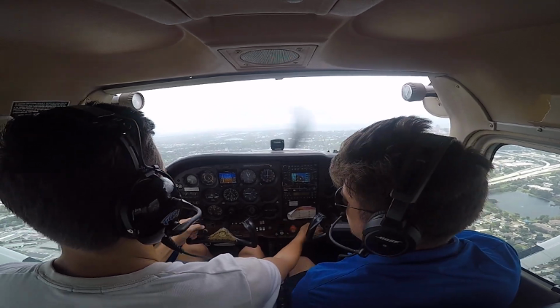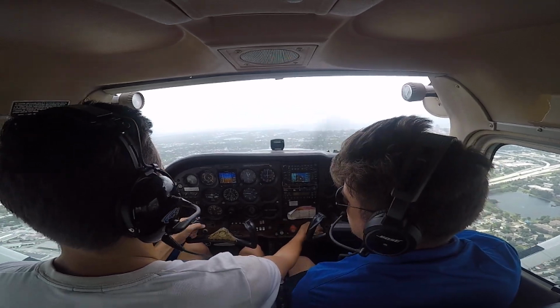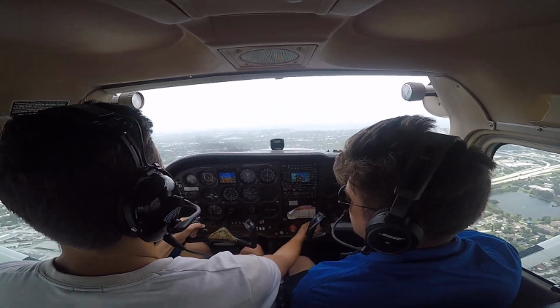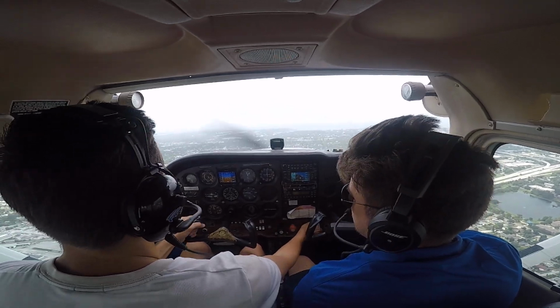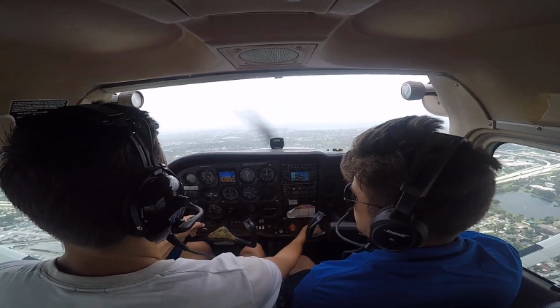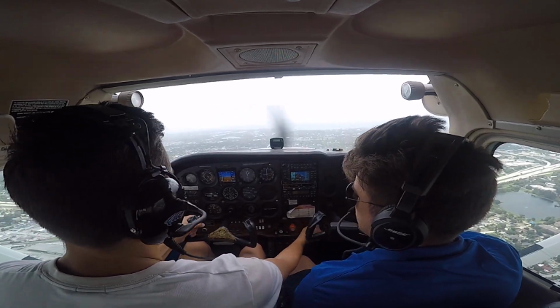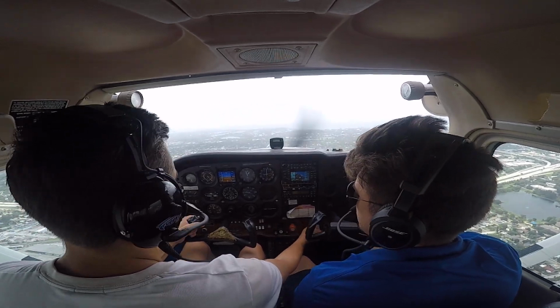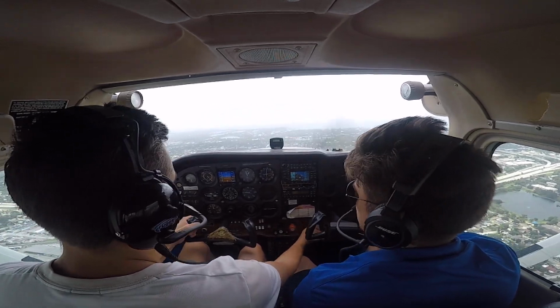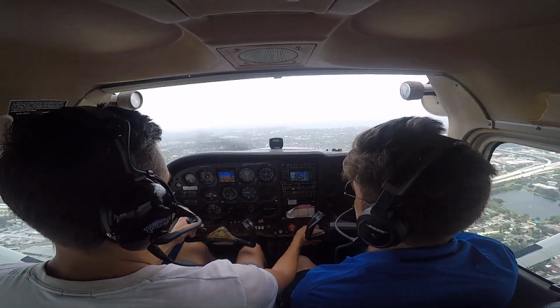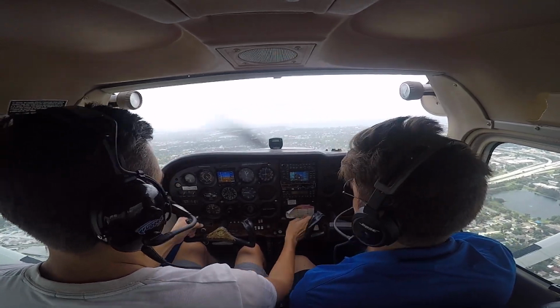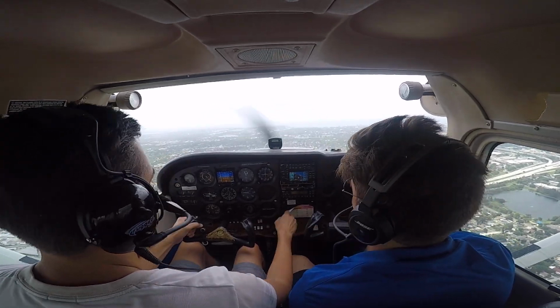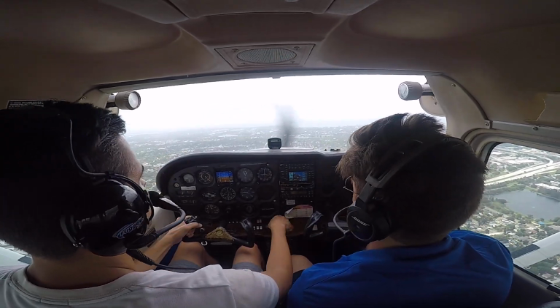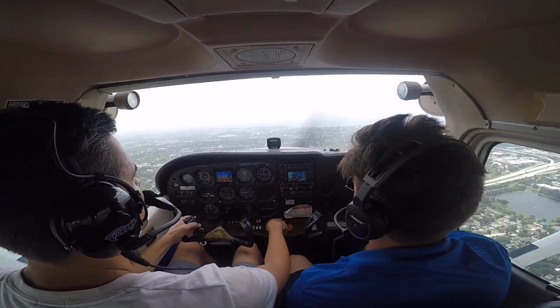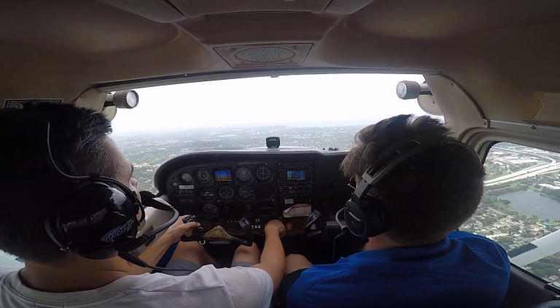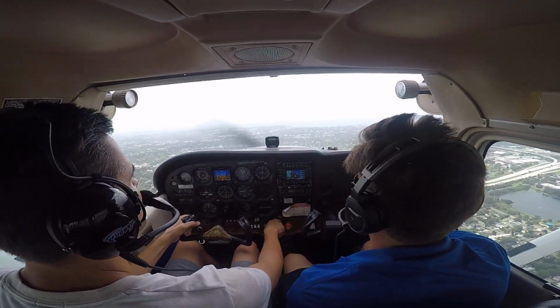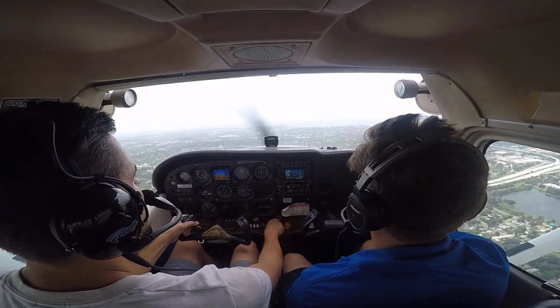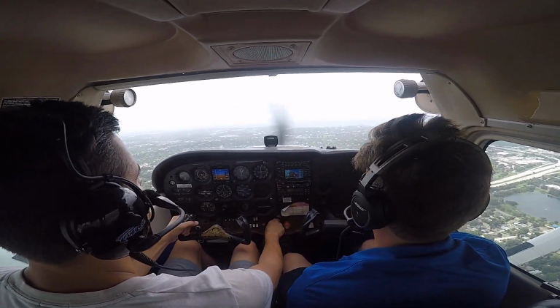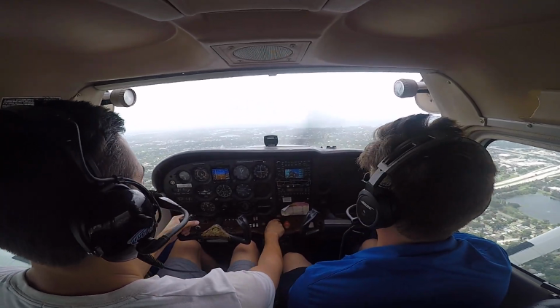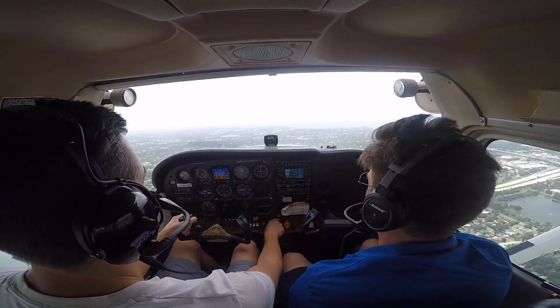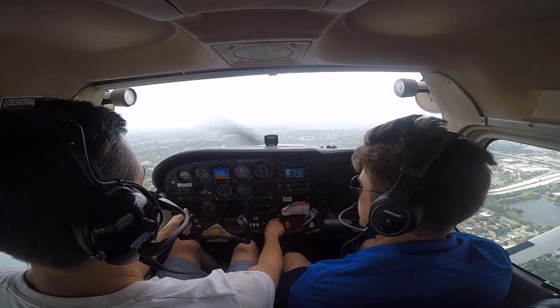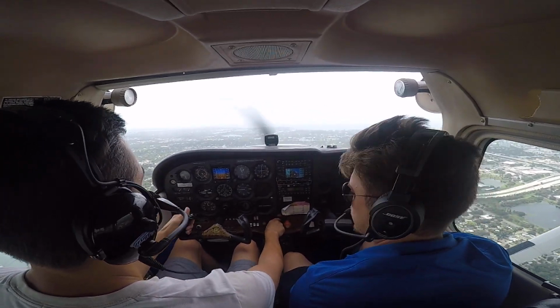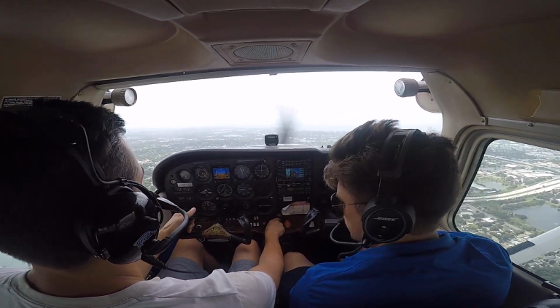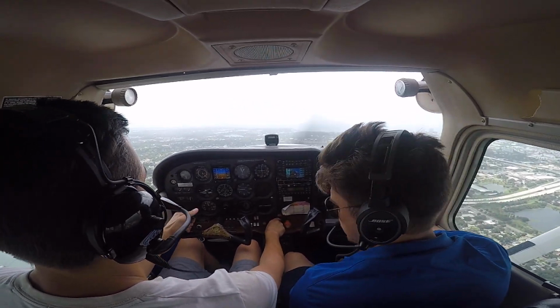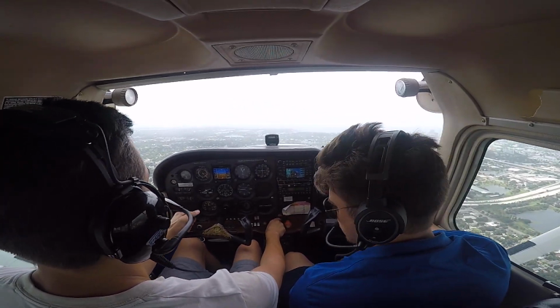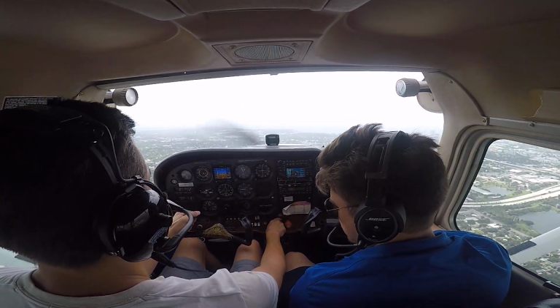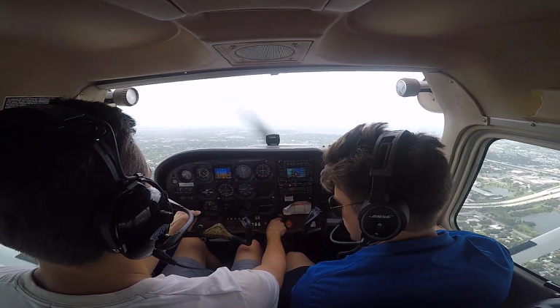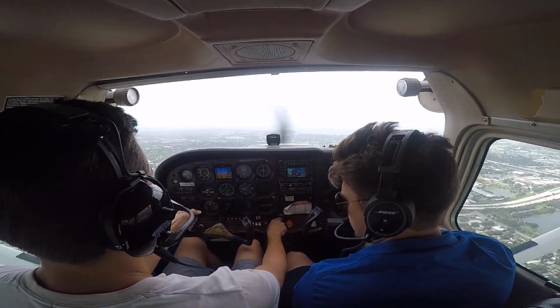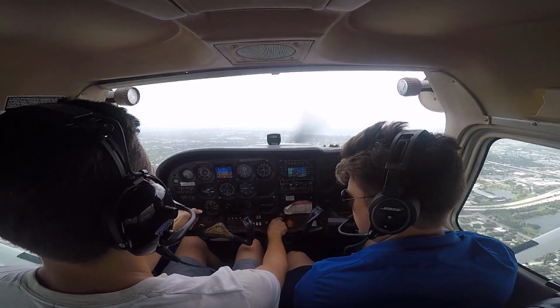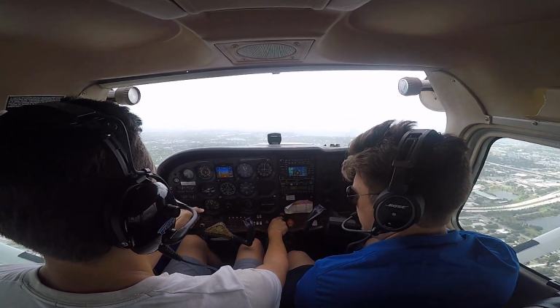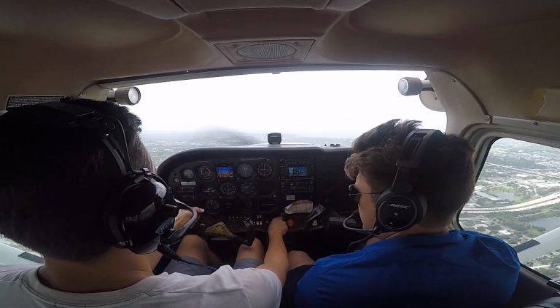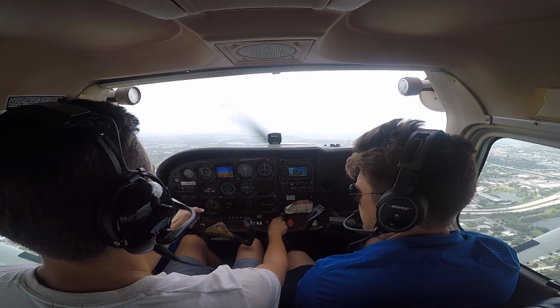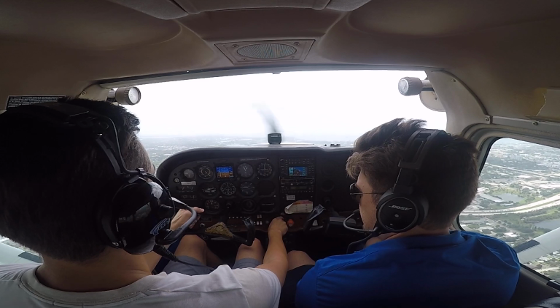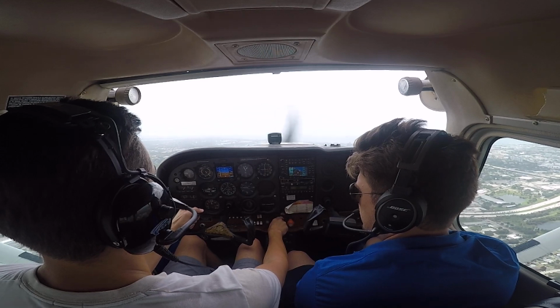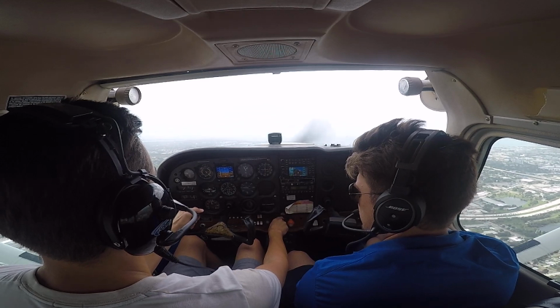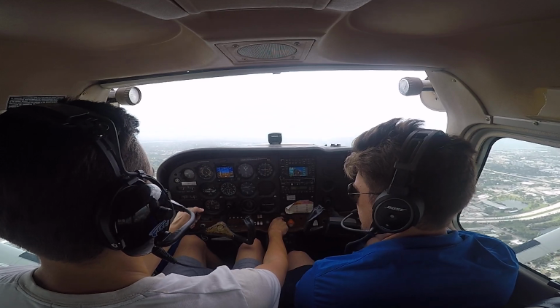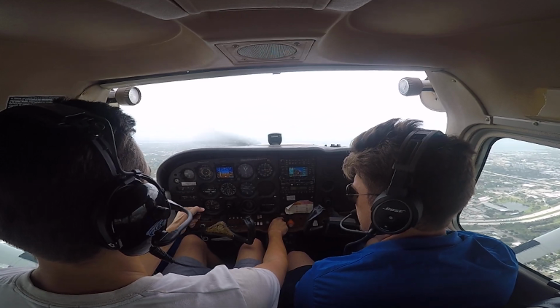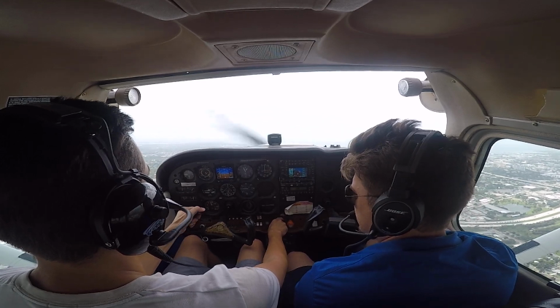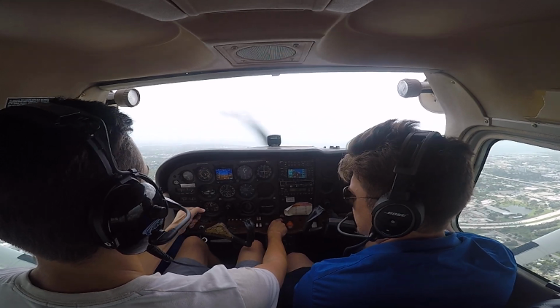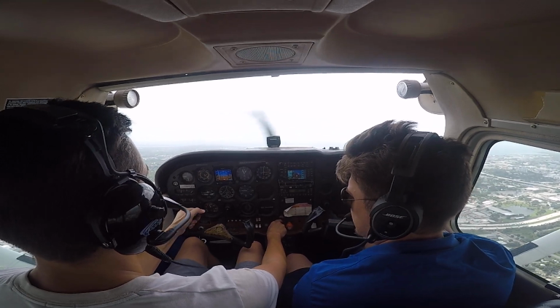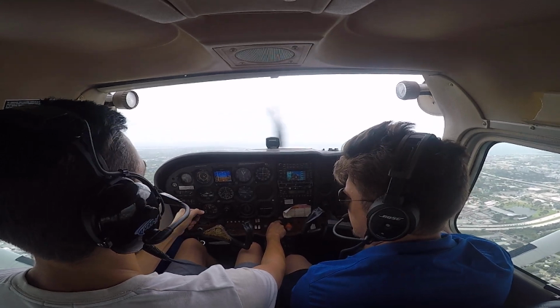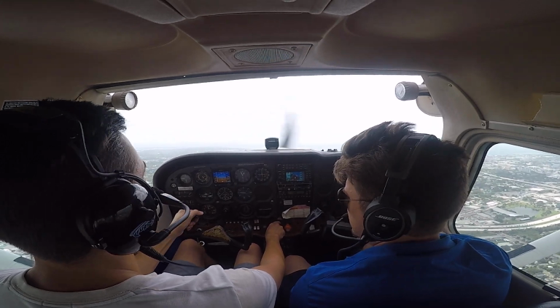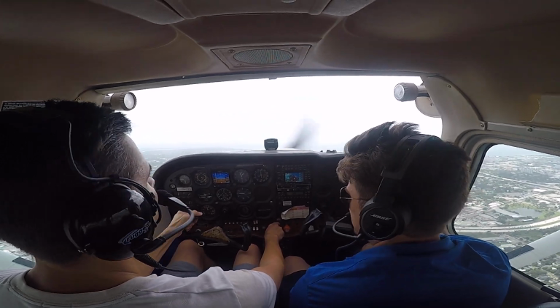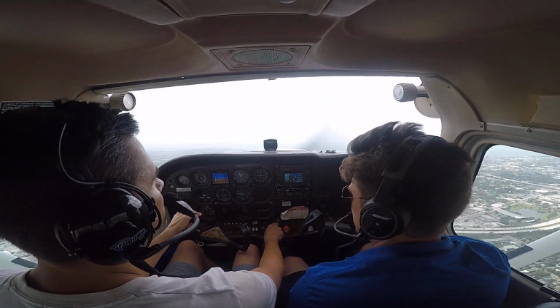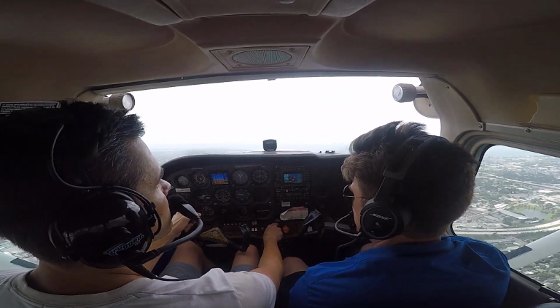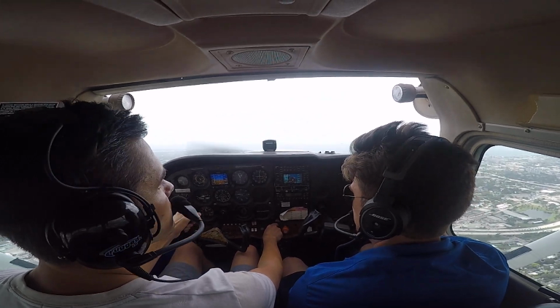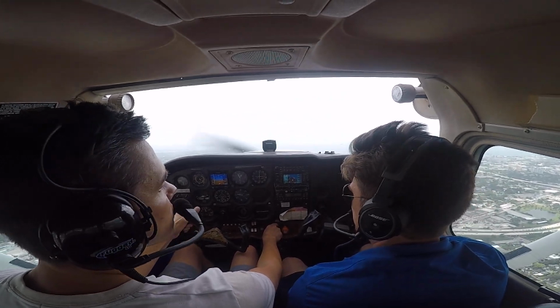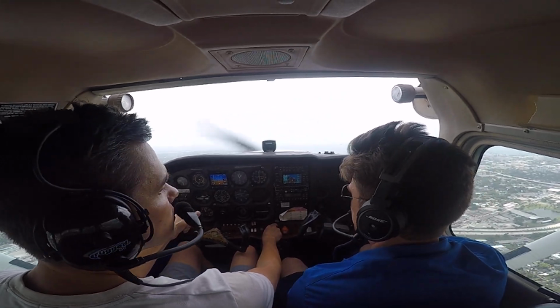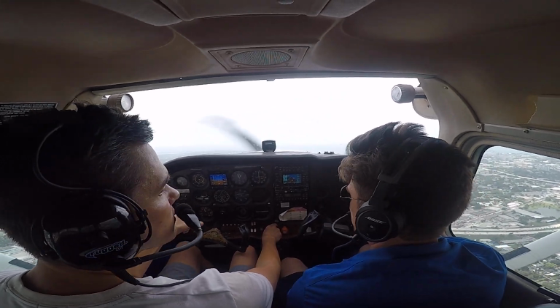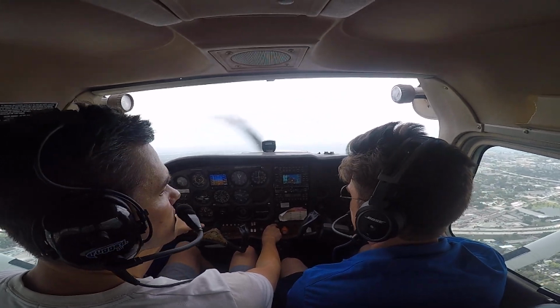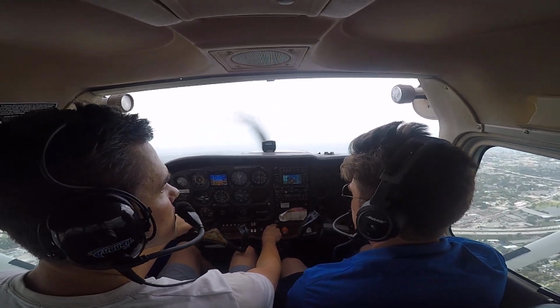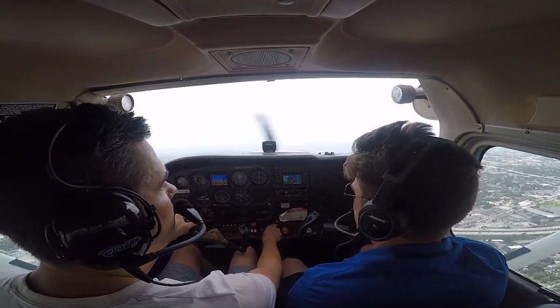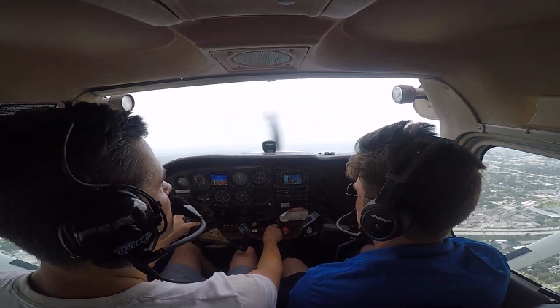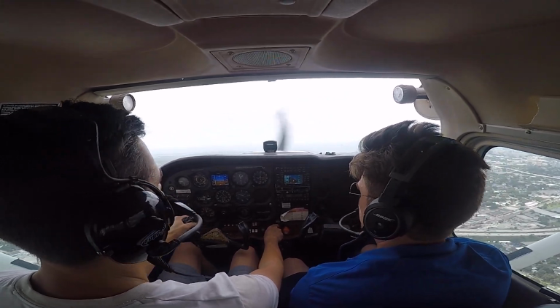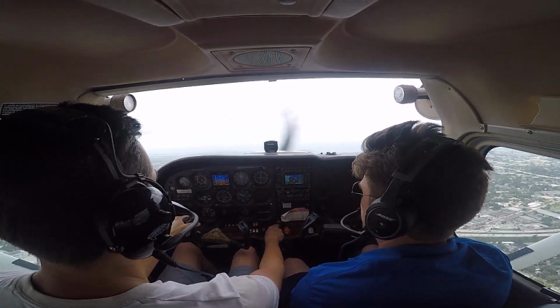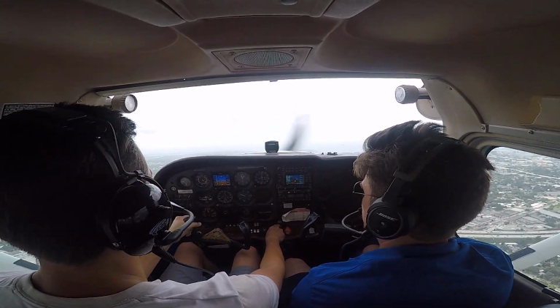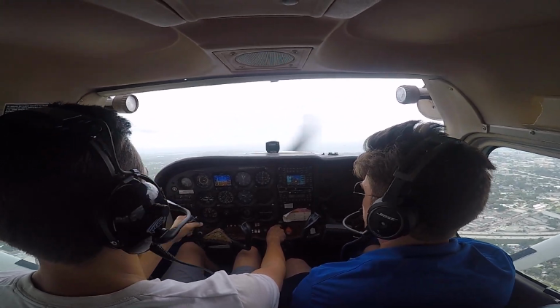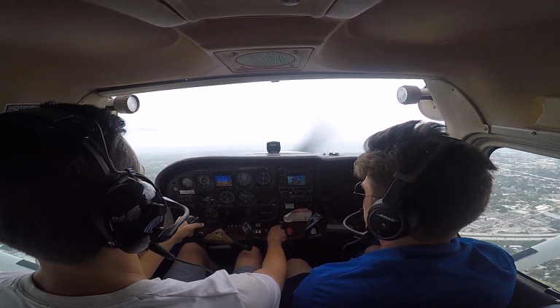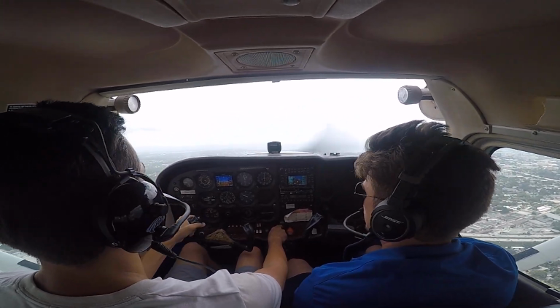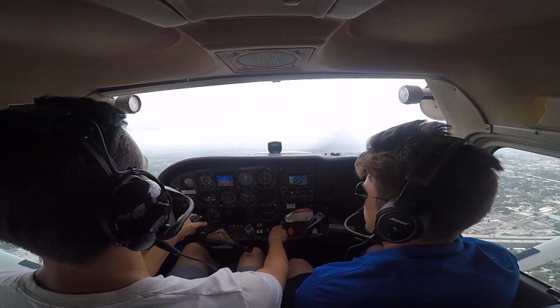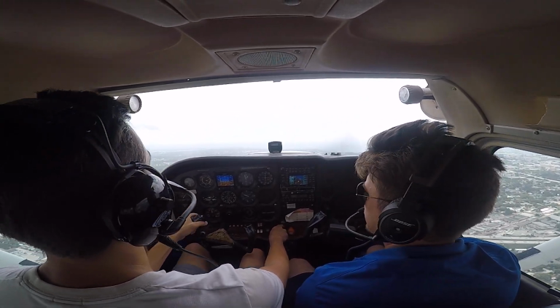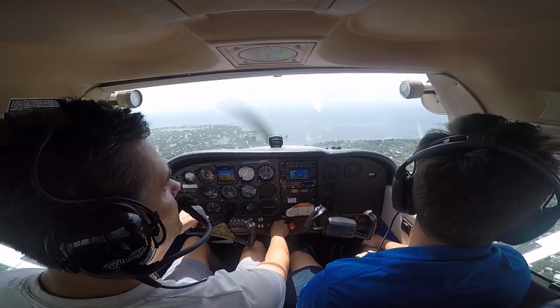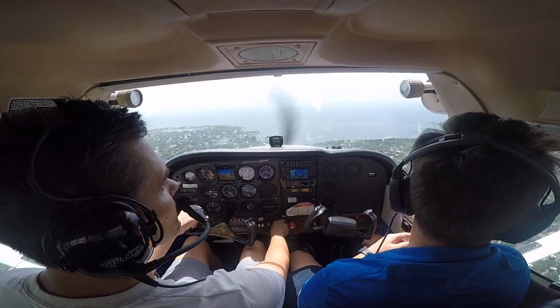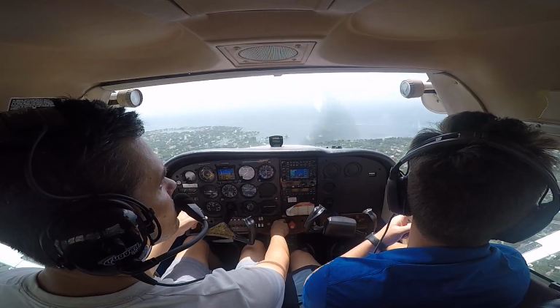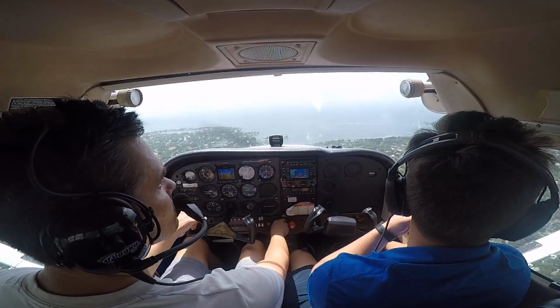54067, runway 18, clear to land. 06718, clear to land.